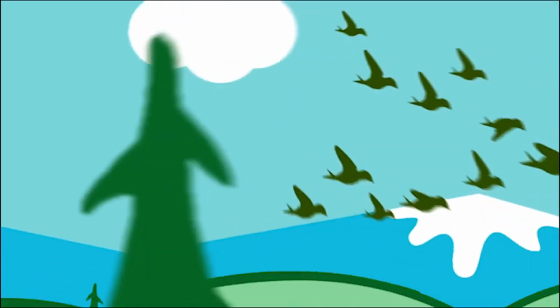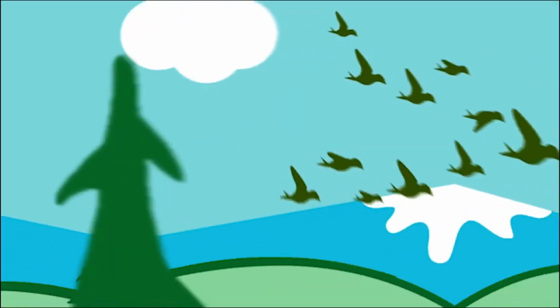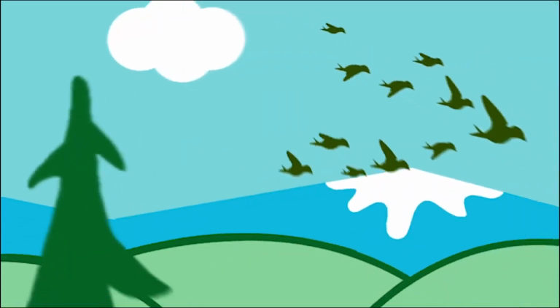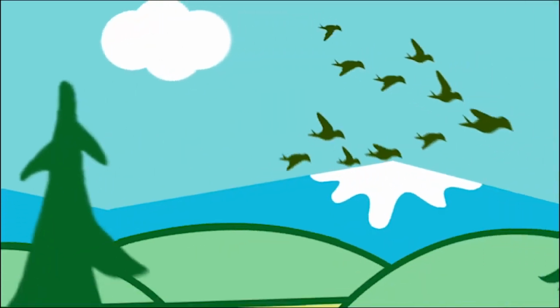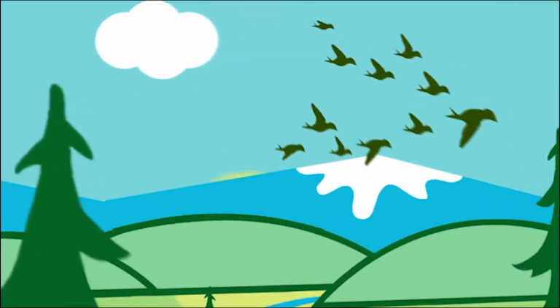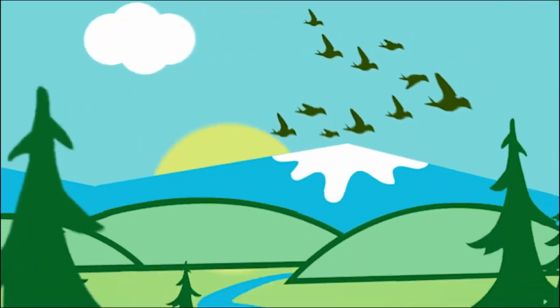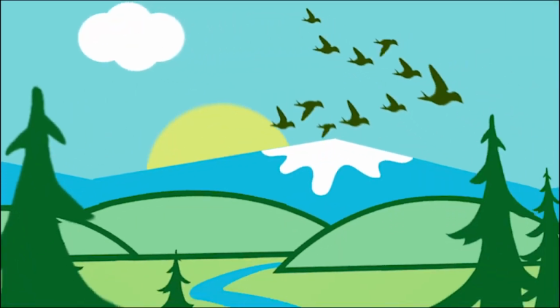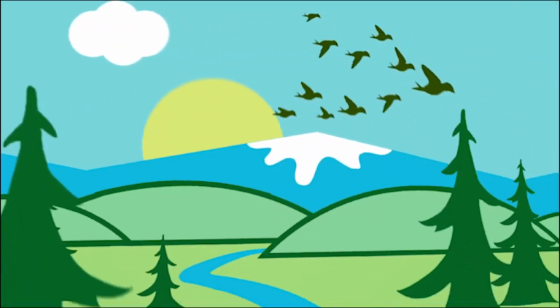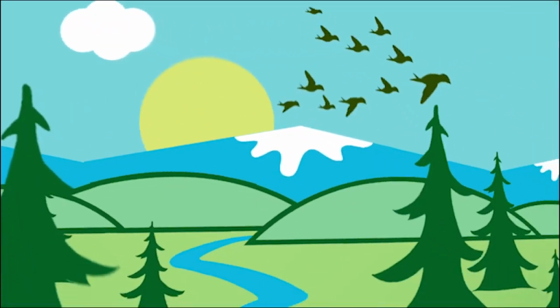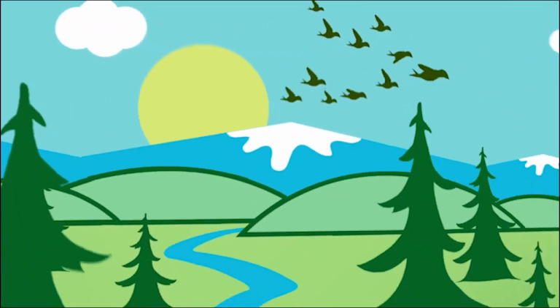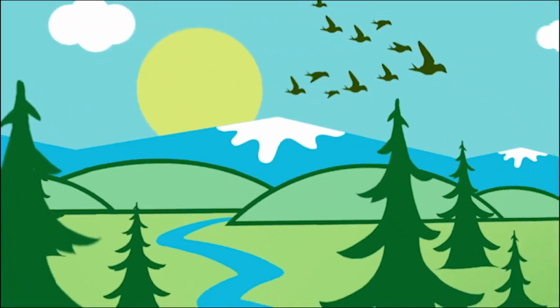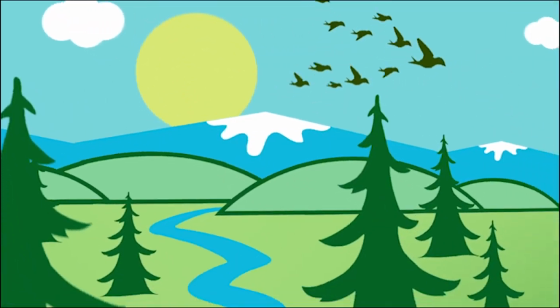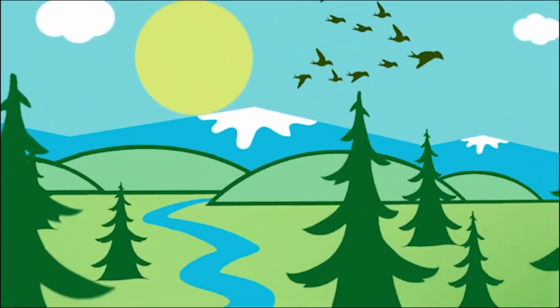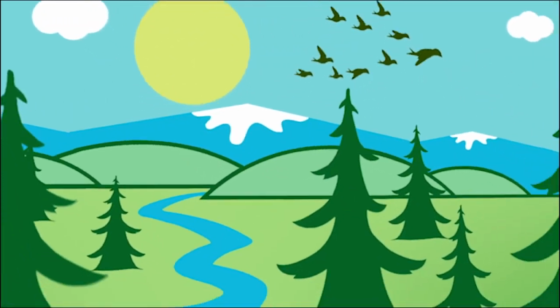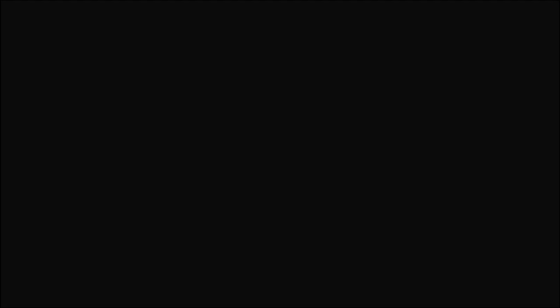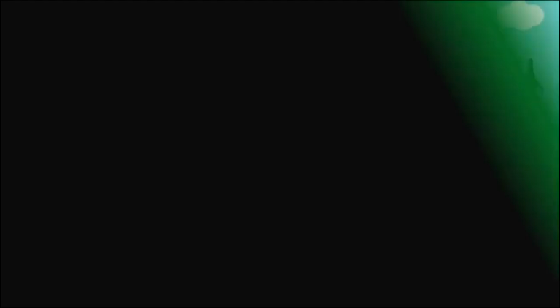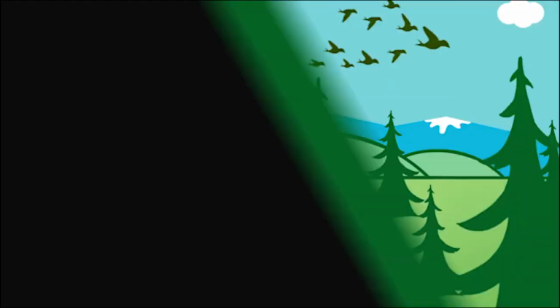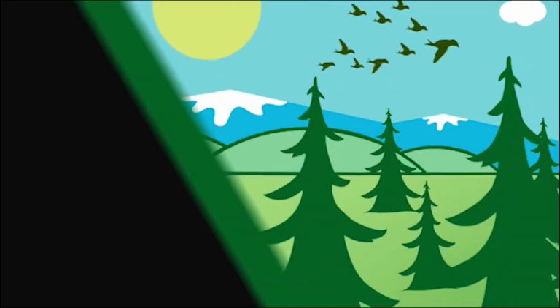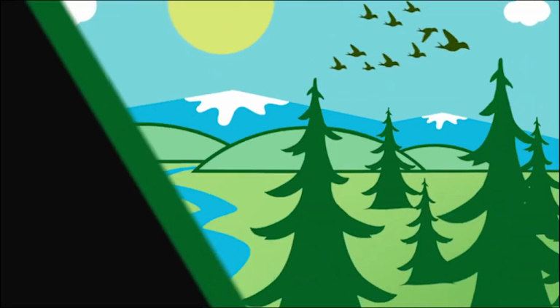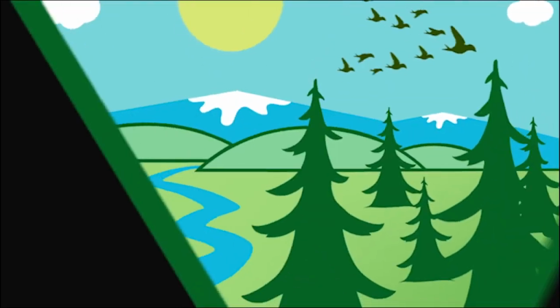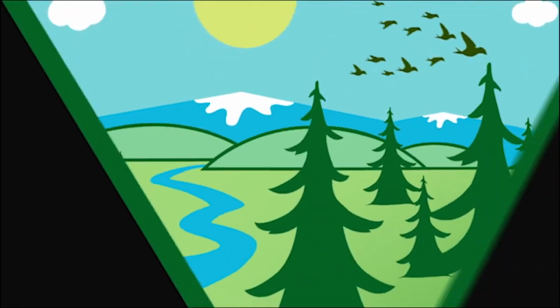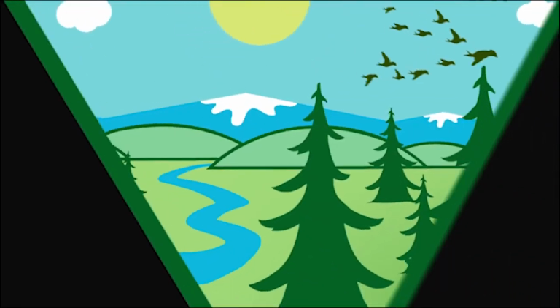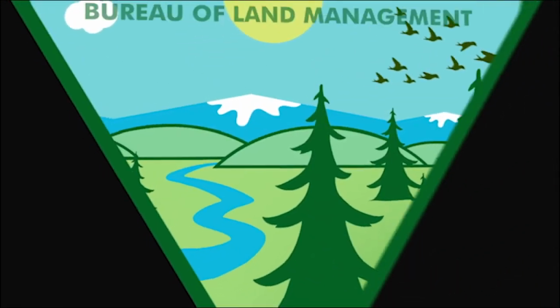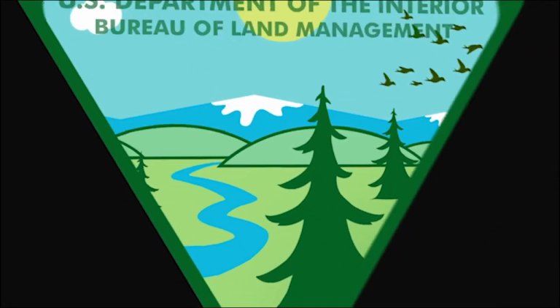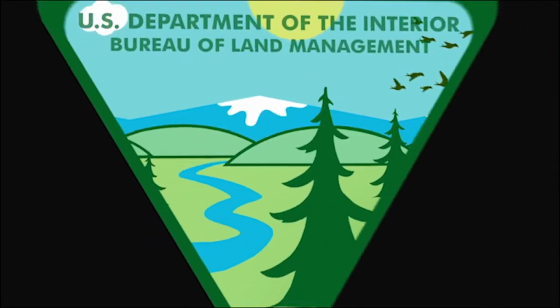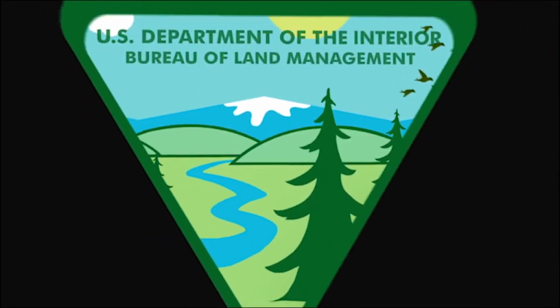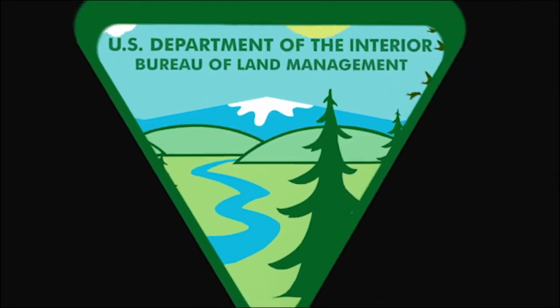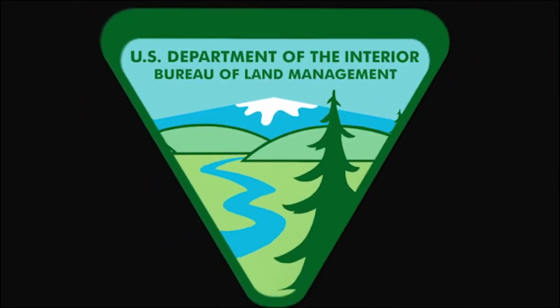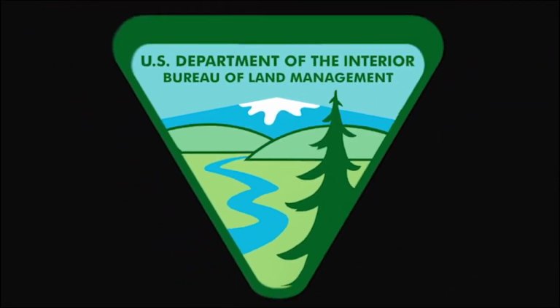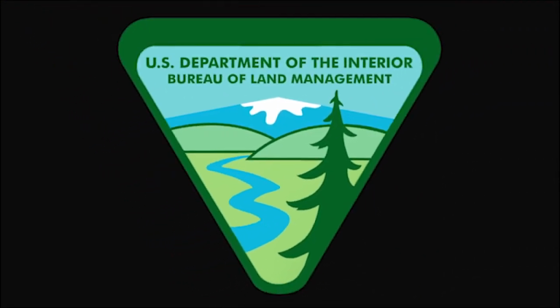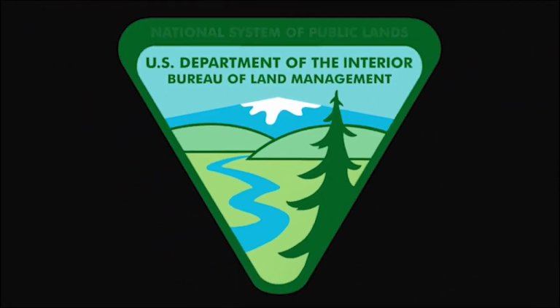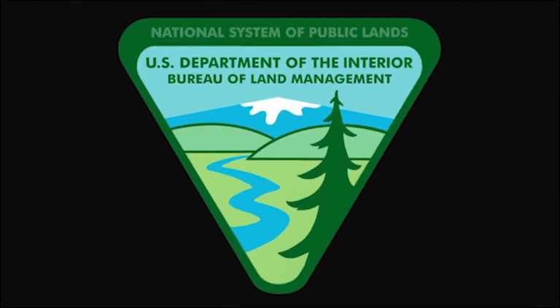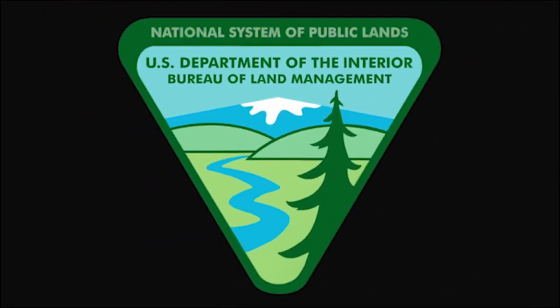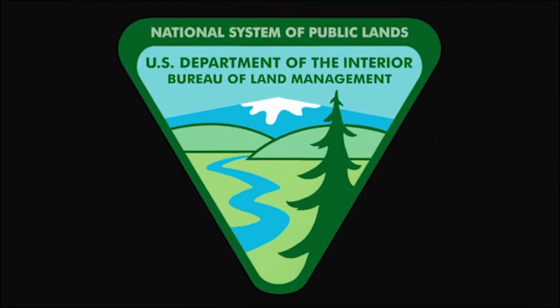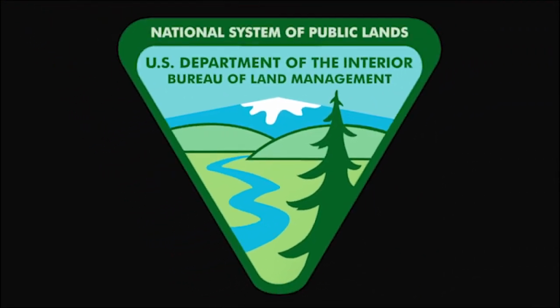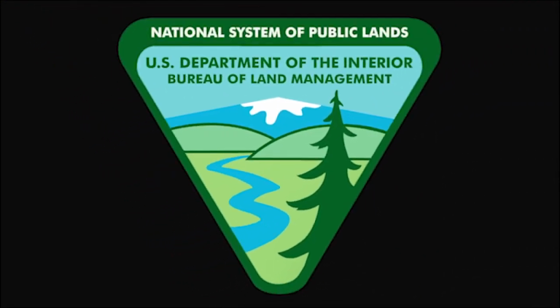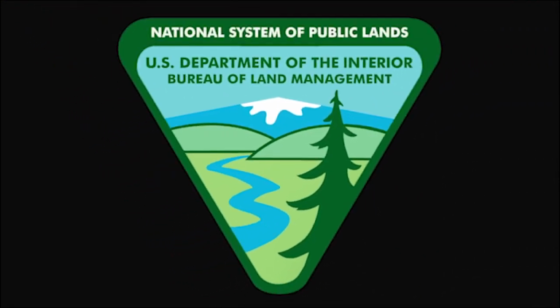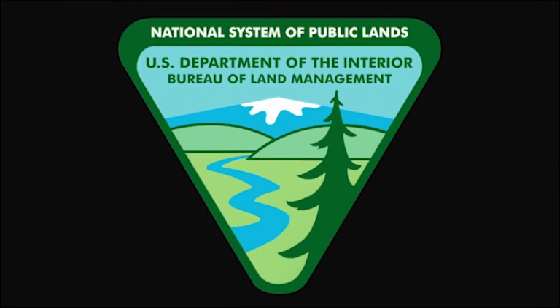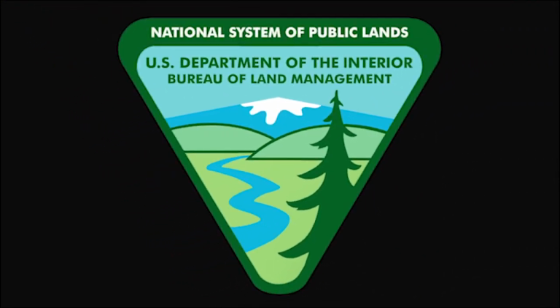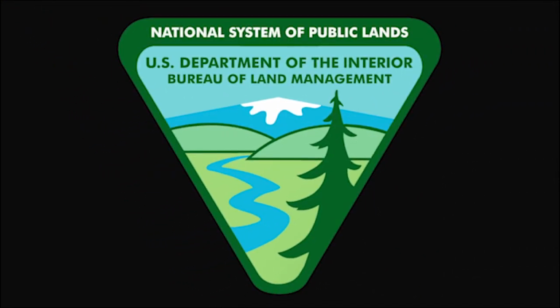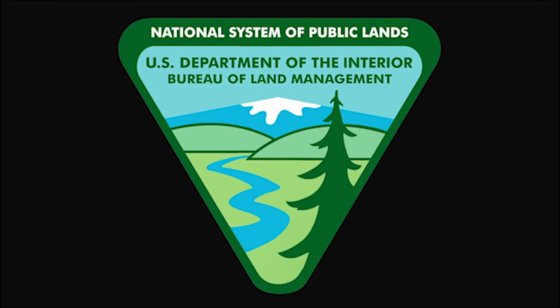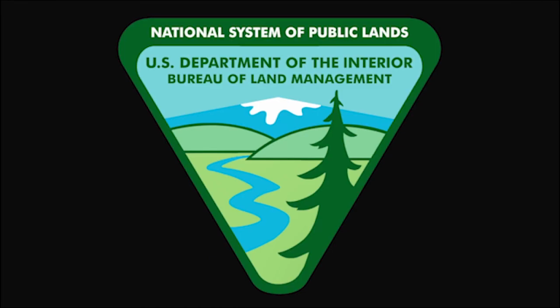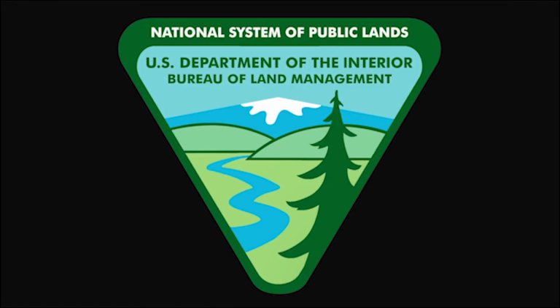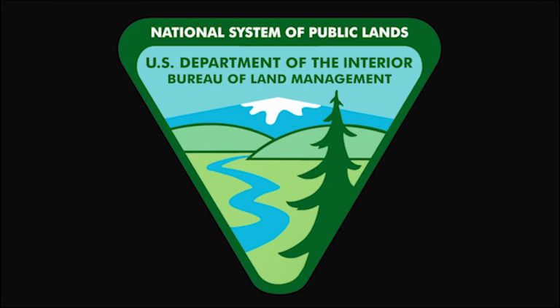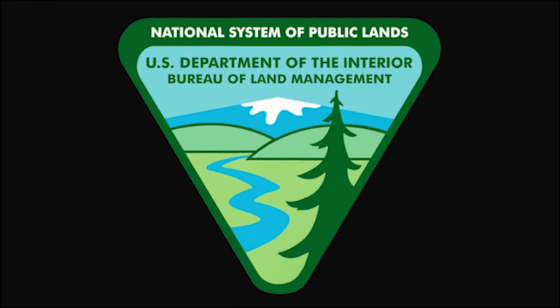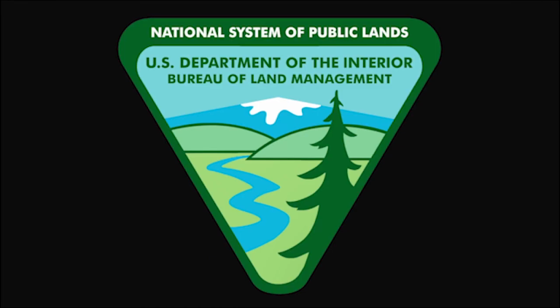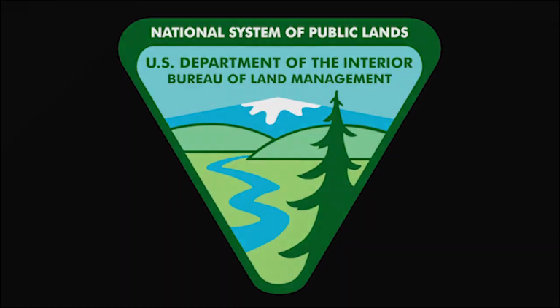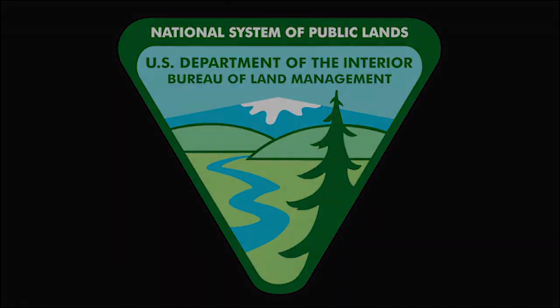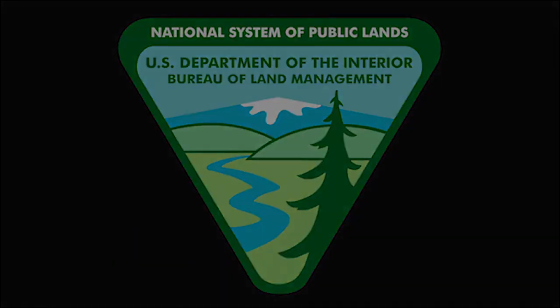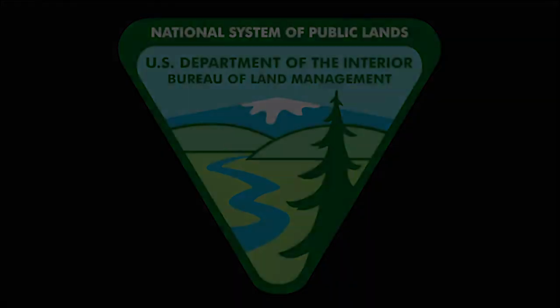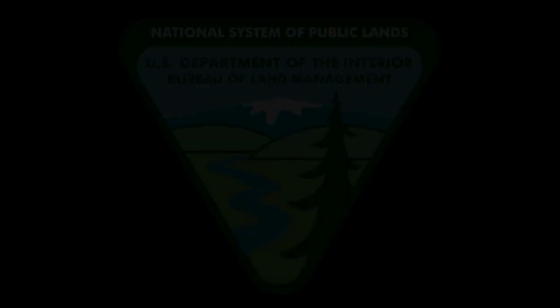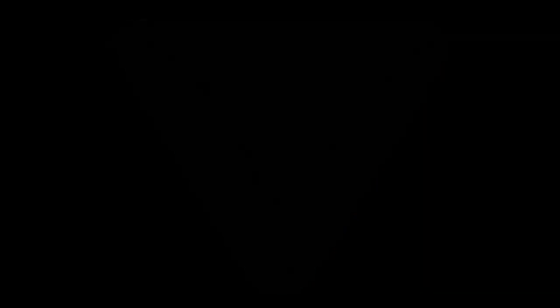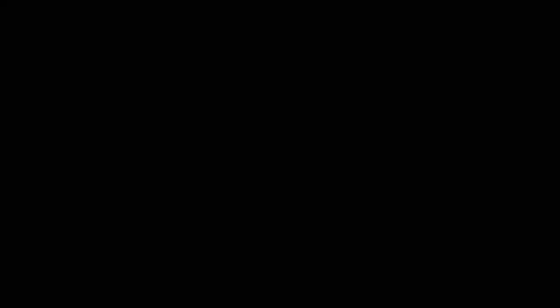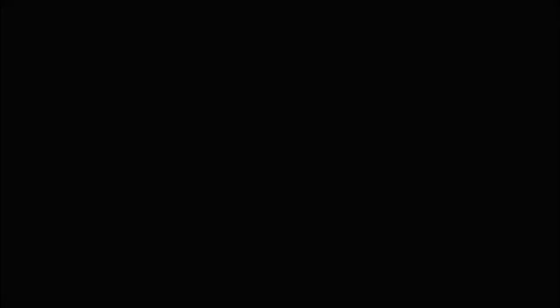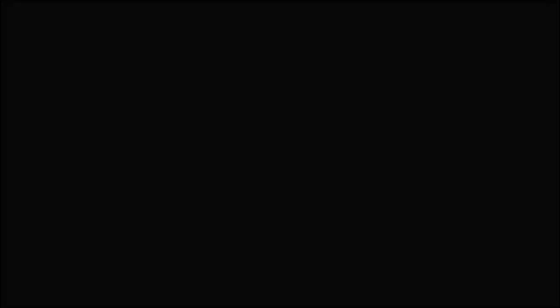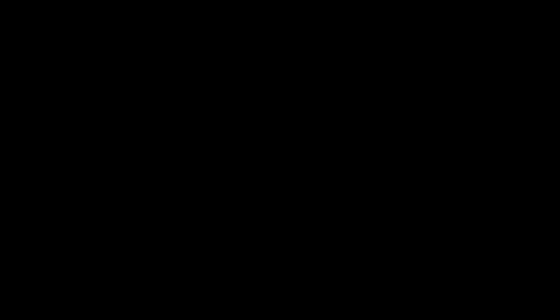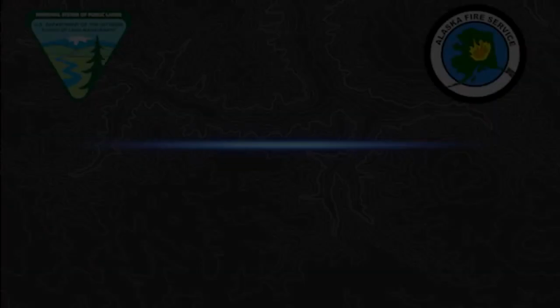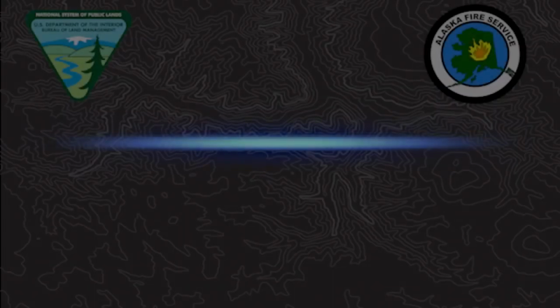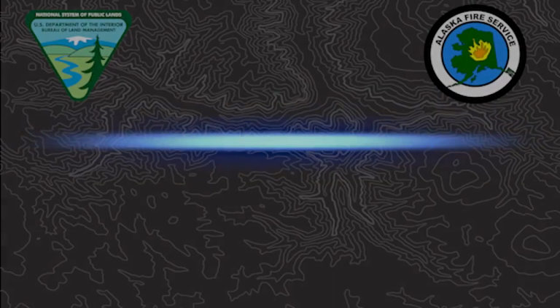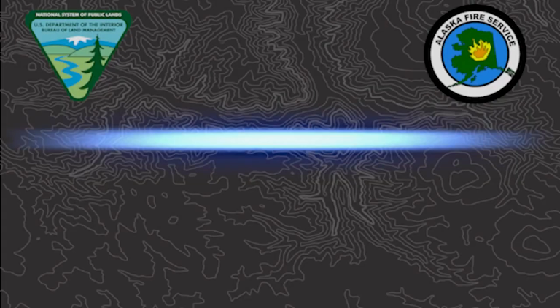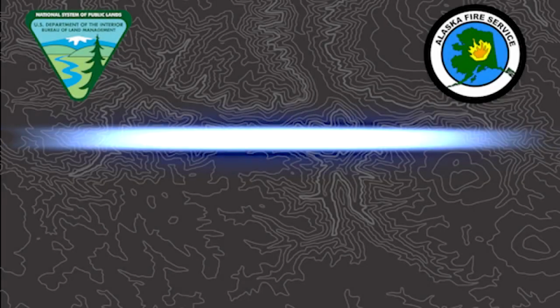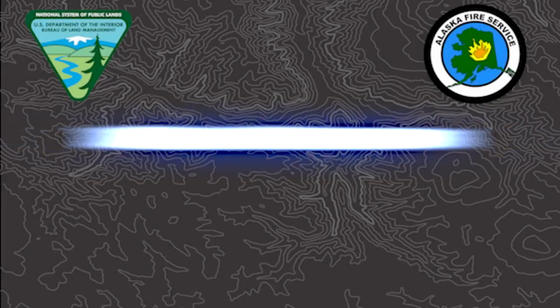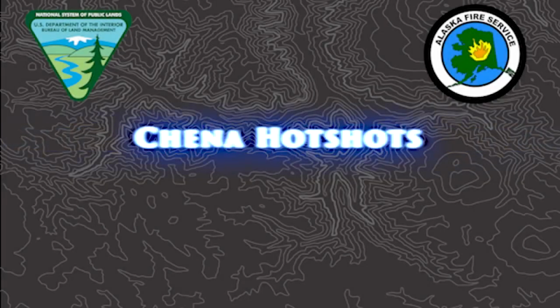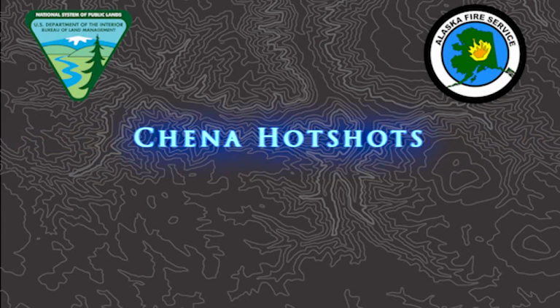National System of Public Lands. U.S. Department of the Interior, Bureau of Land Management. Alaska Fire Service.